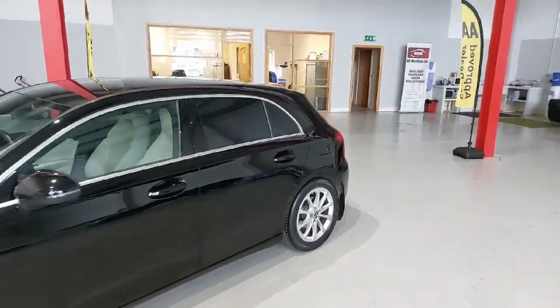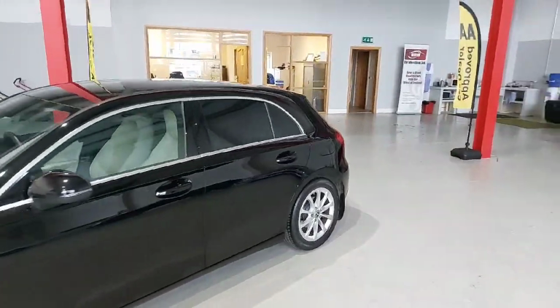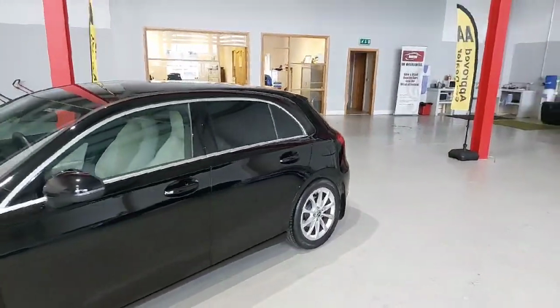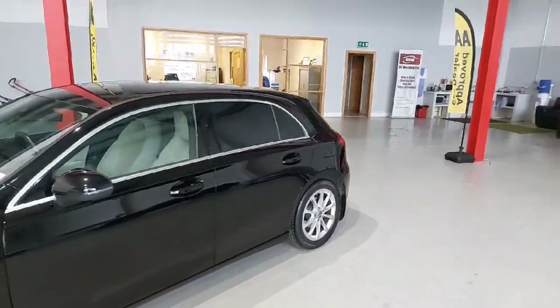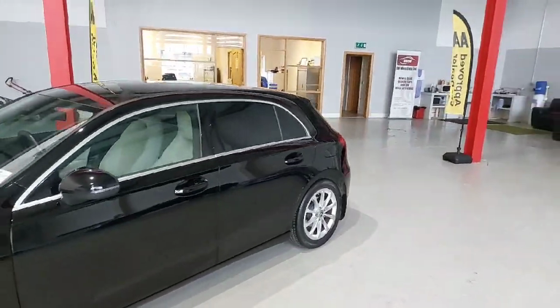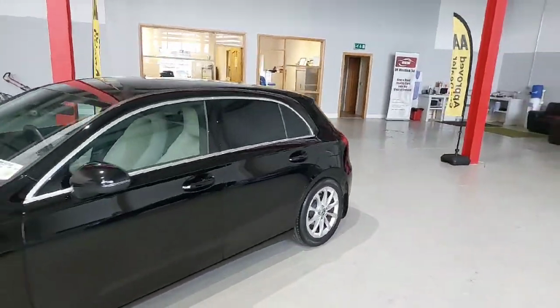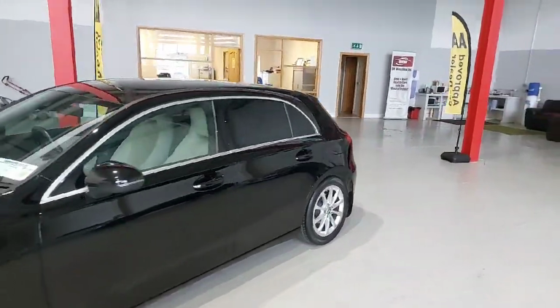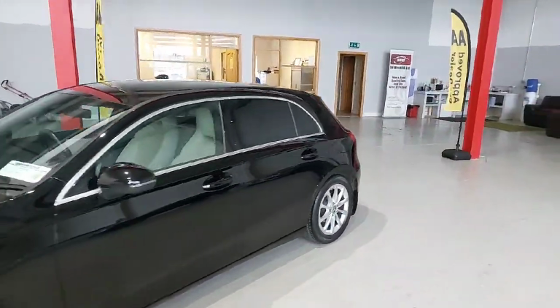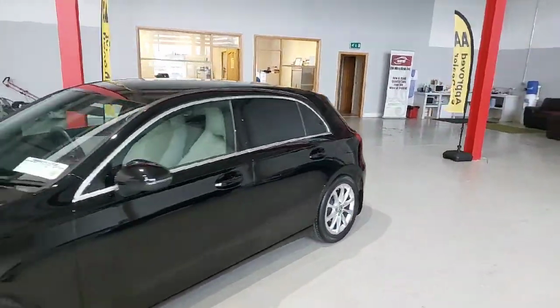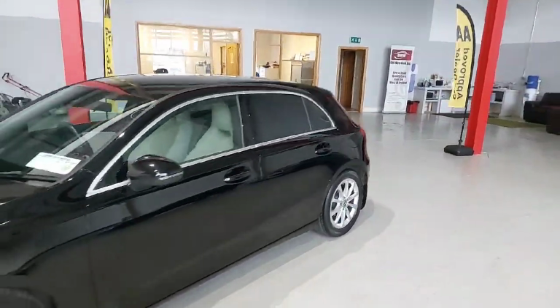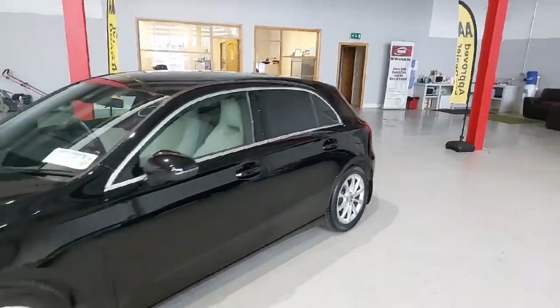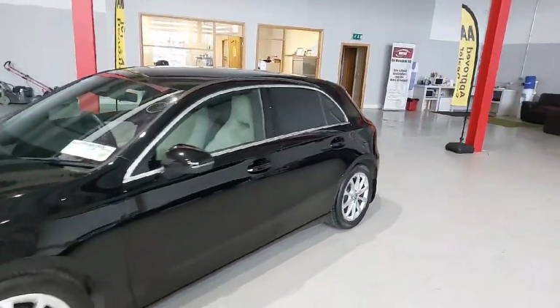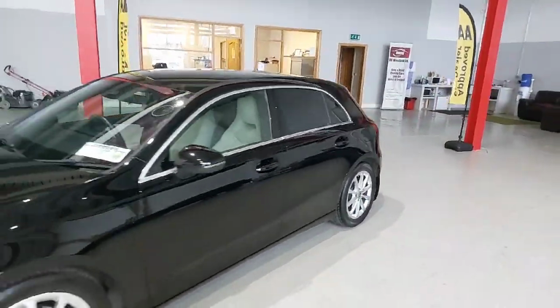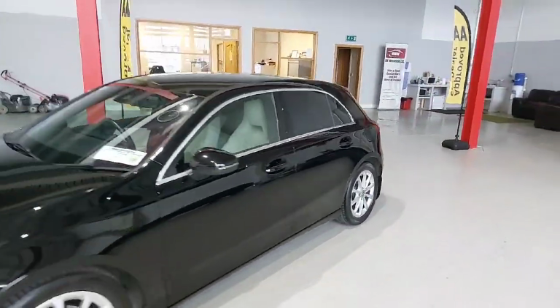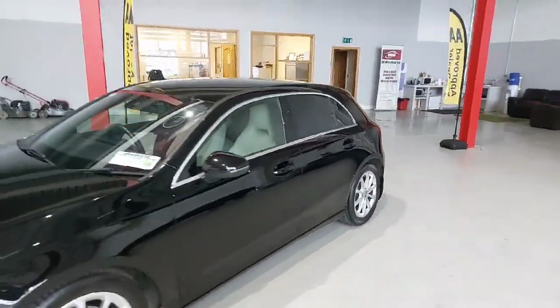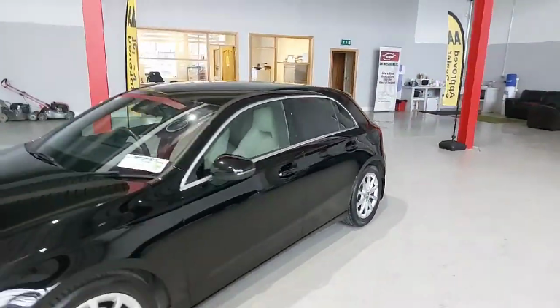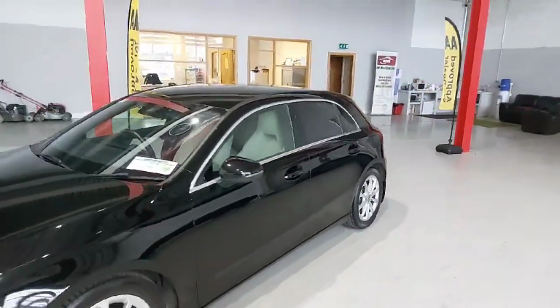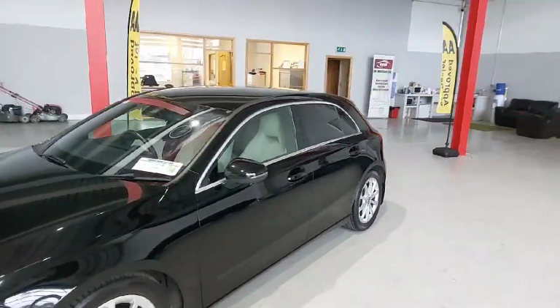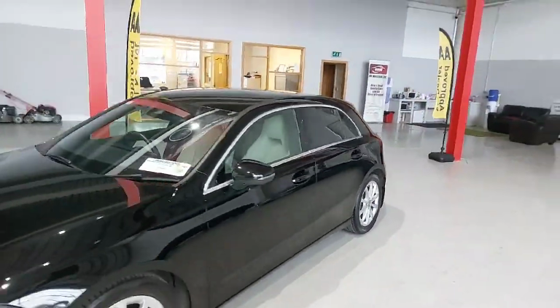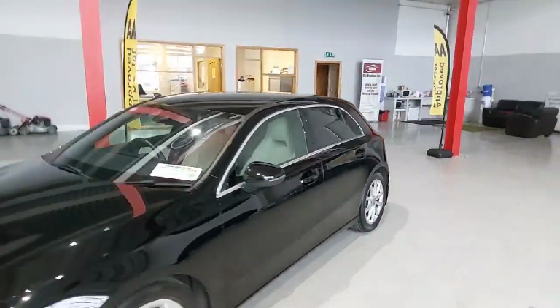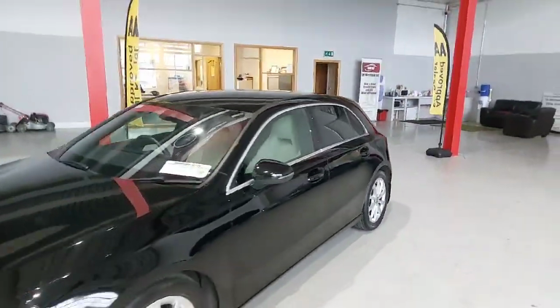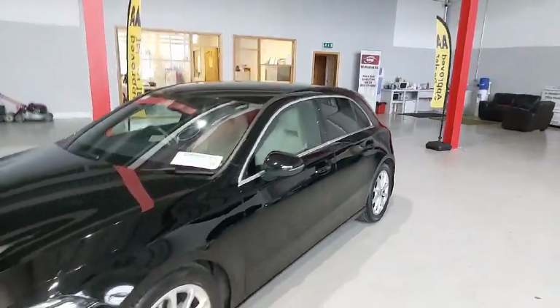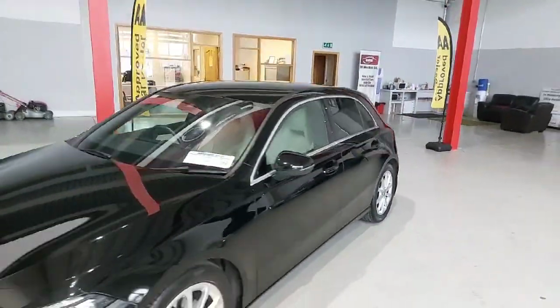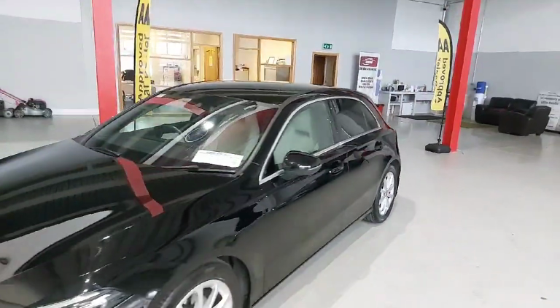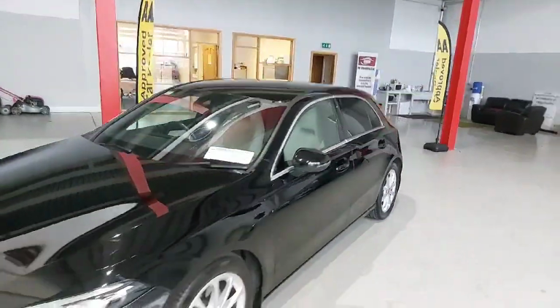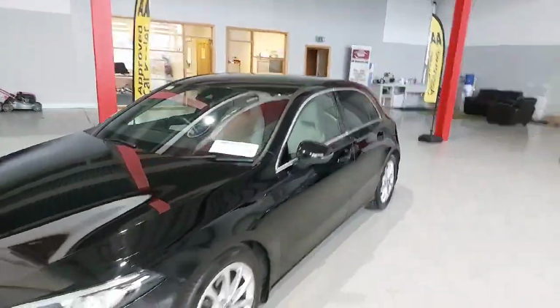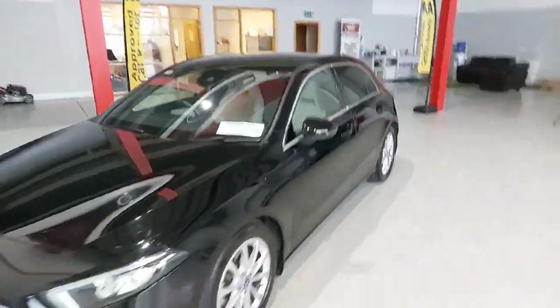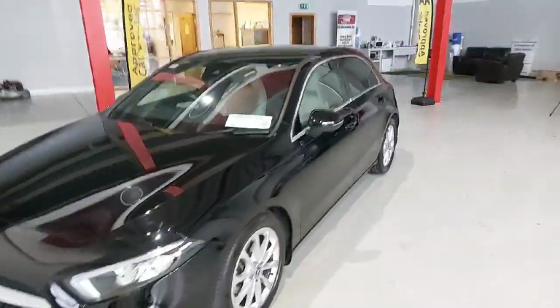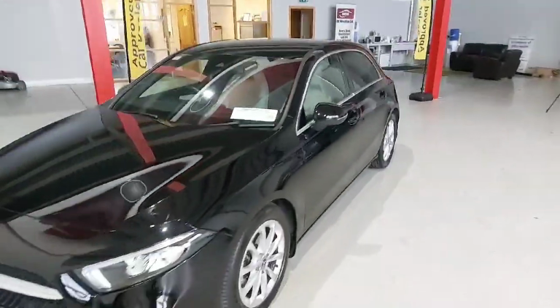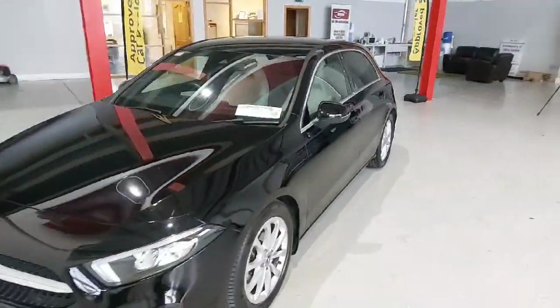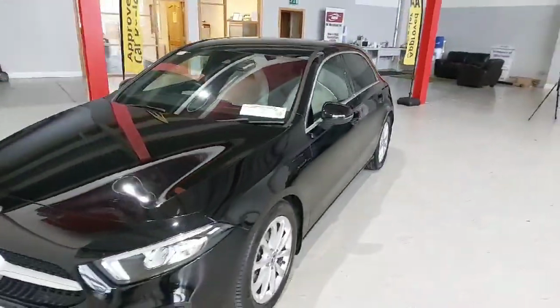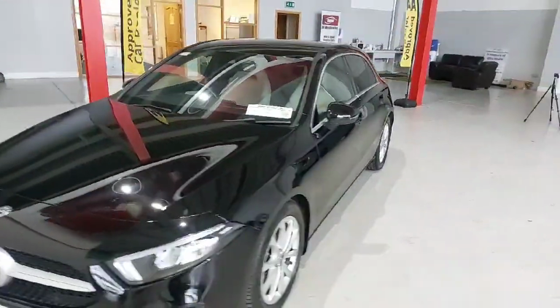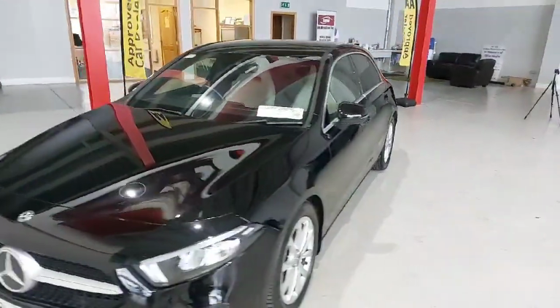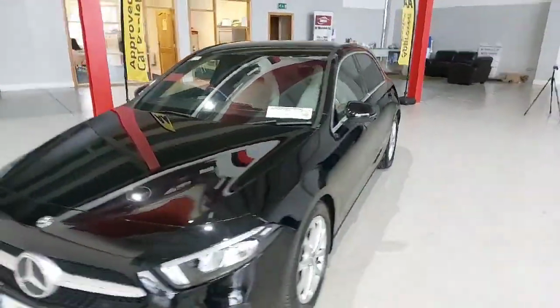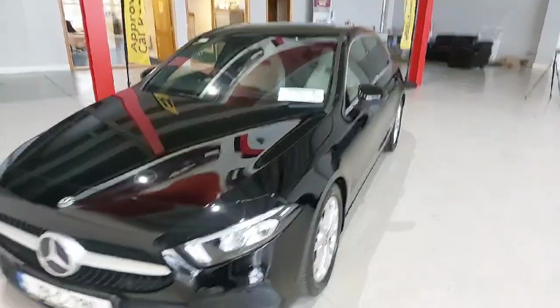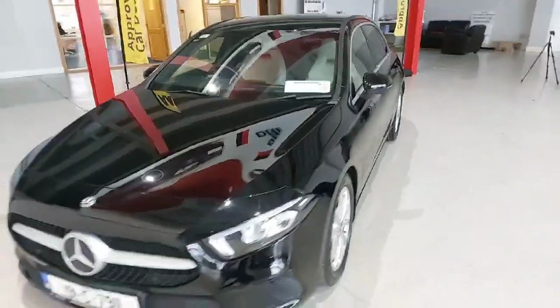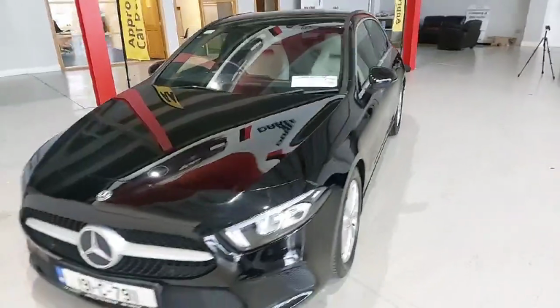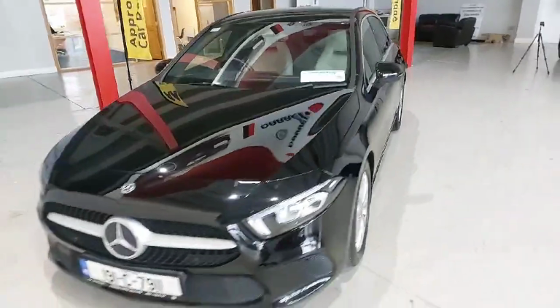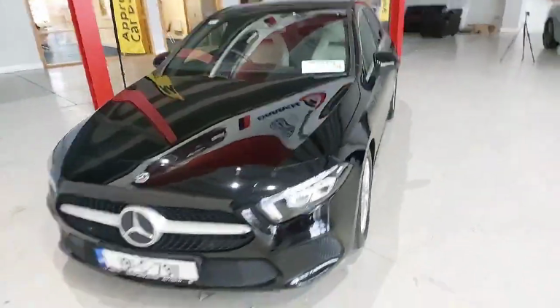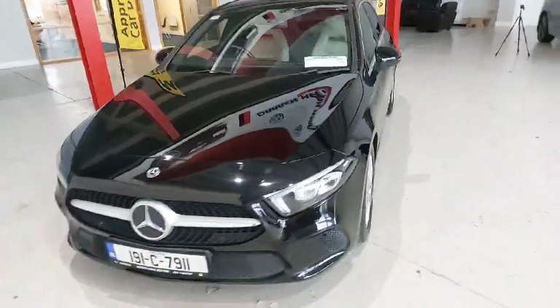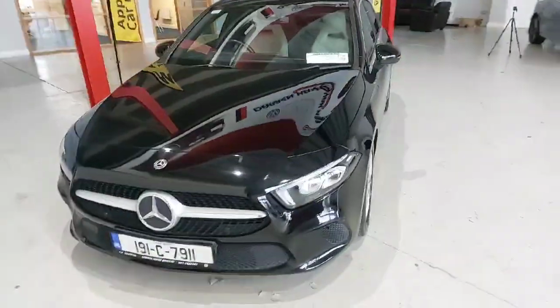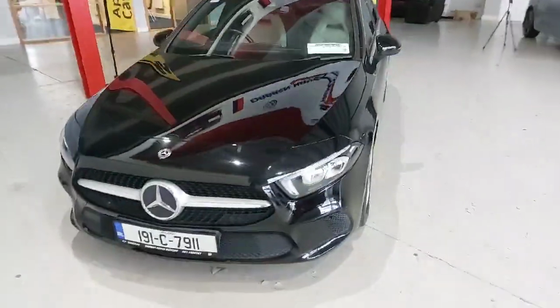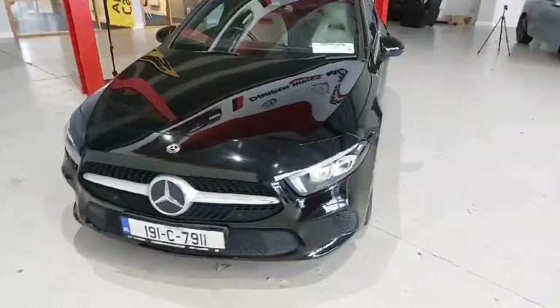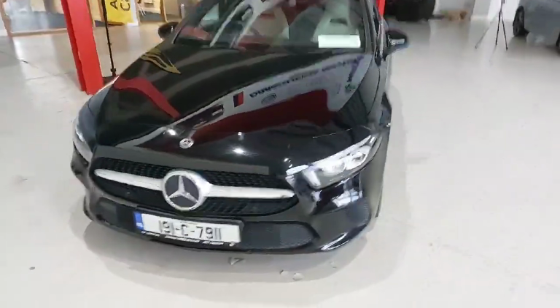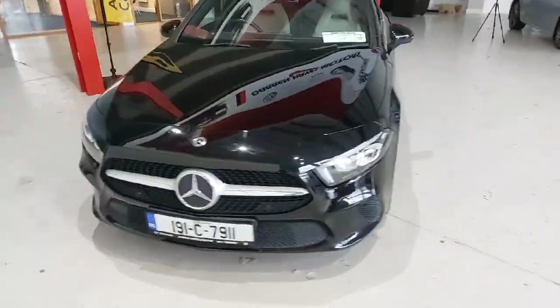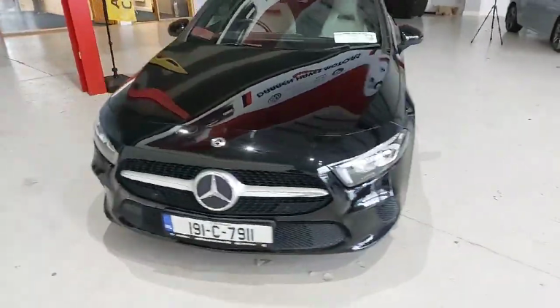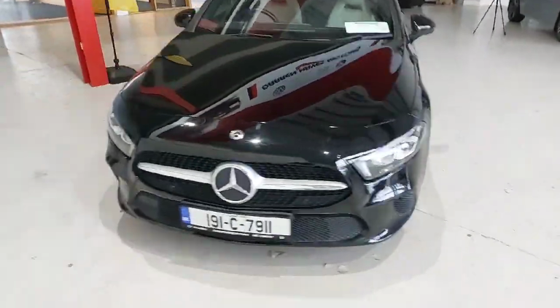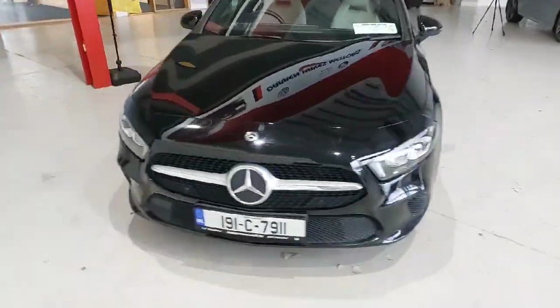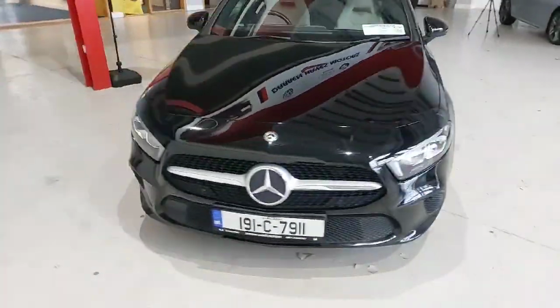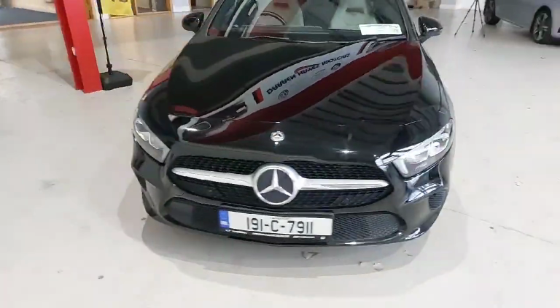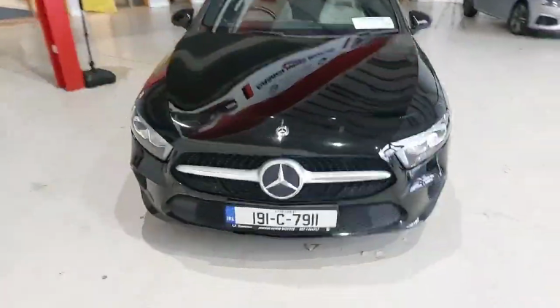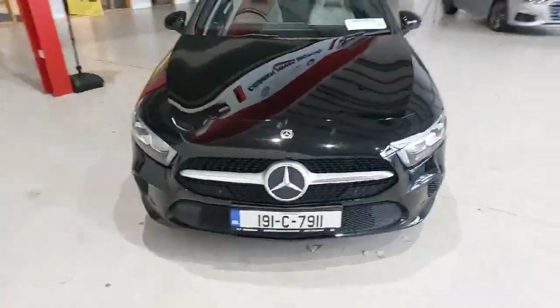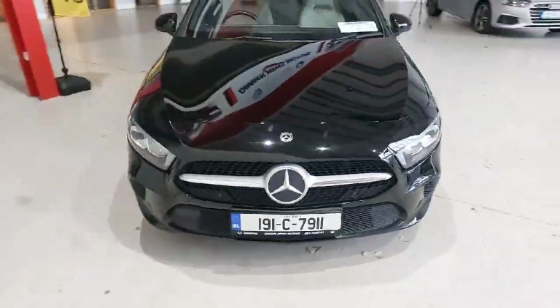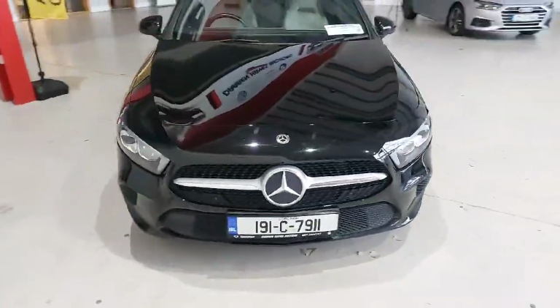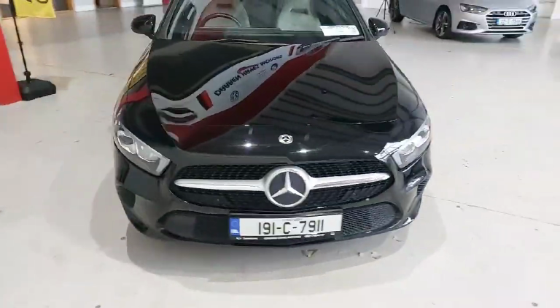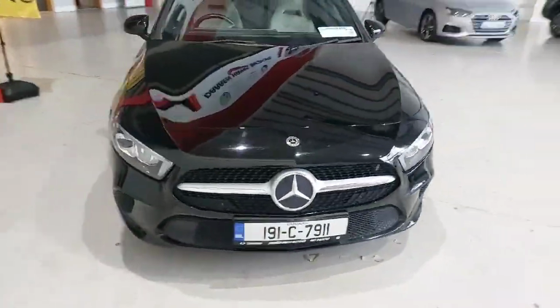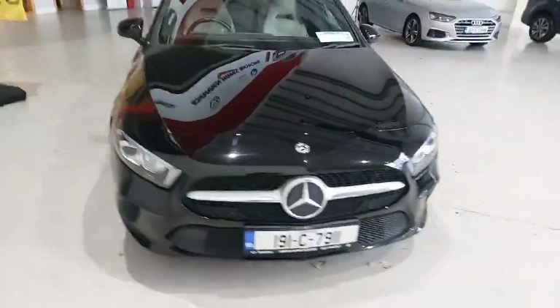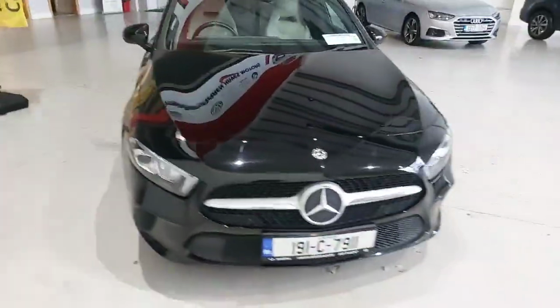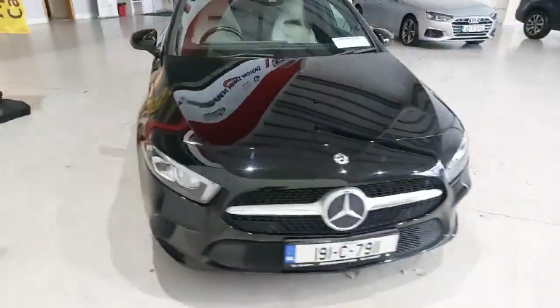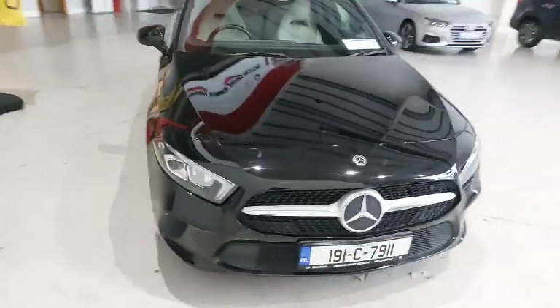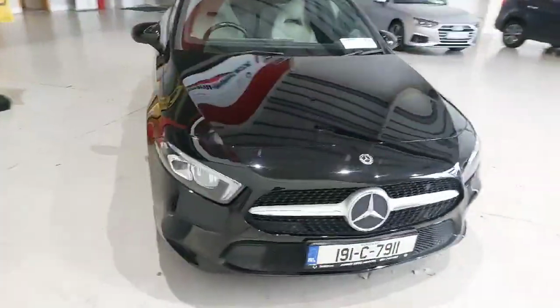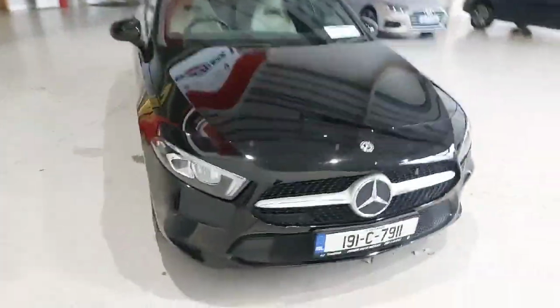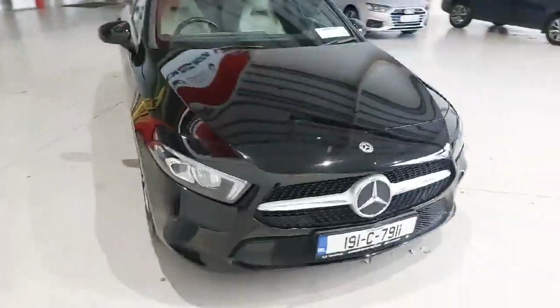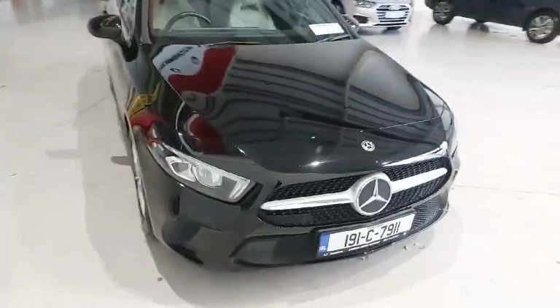Welcome to Darren Hayes Motors, 16 Barrow Valley in Carlow. We're new into stock today with a beautiful 191 Mercedes A160 petrol.